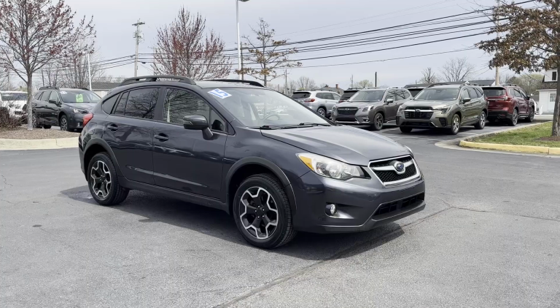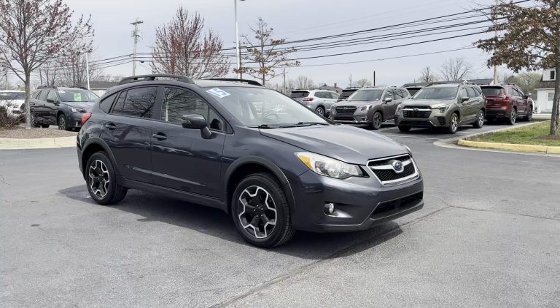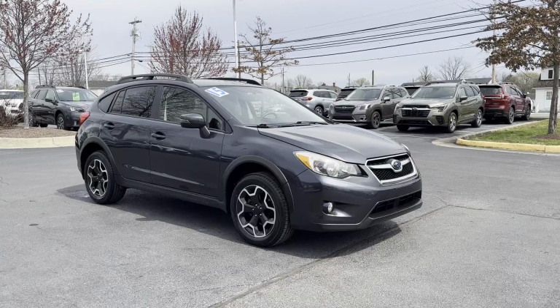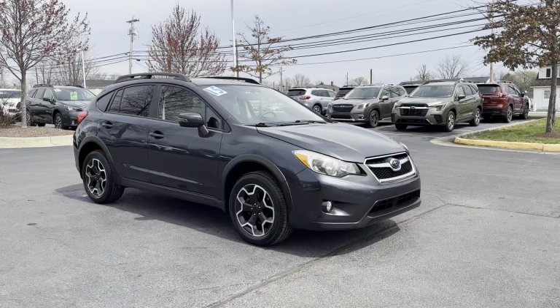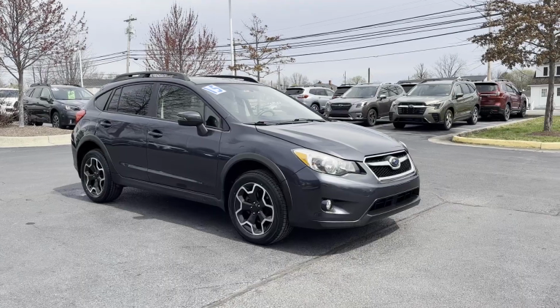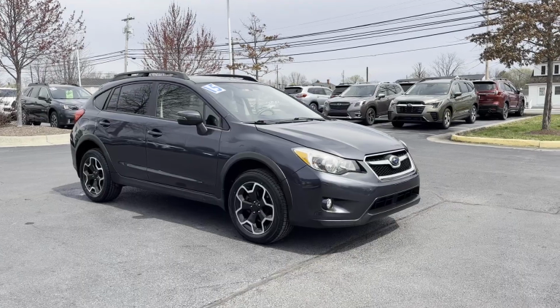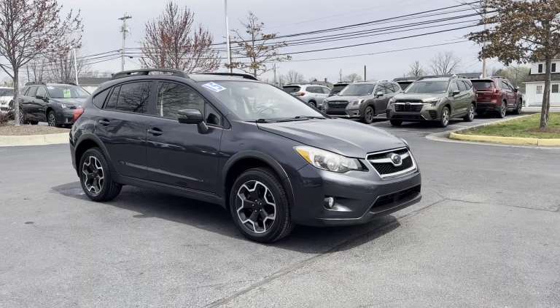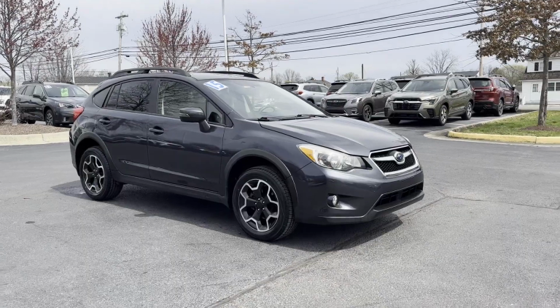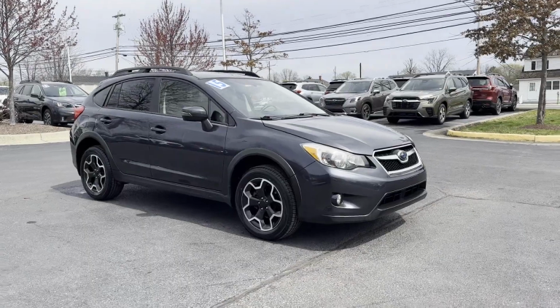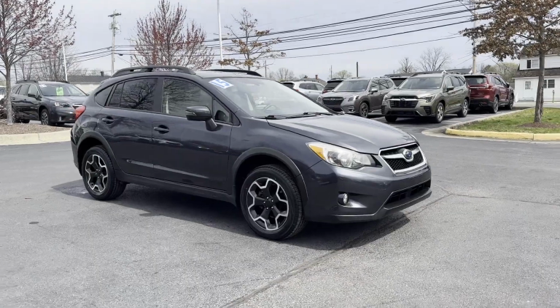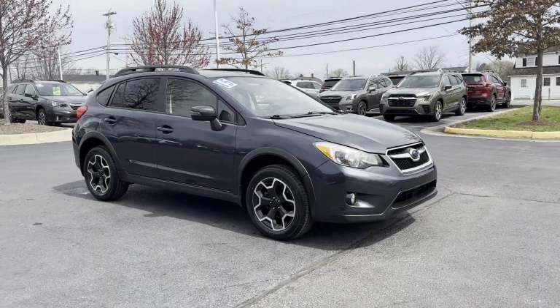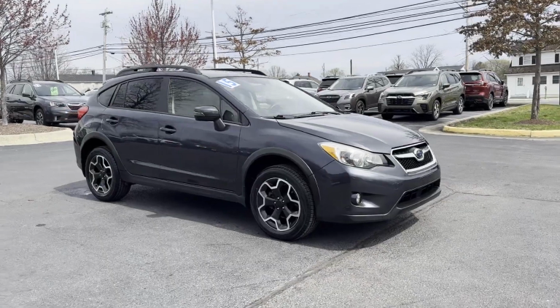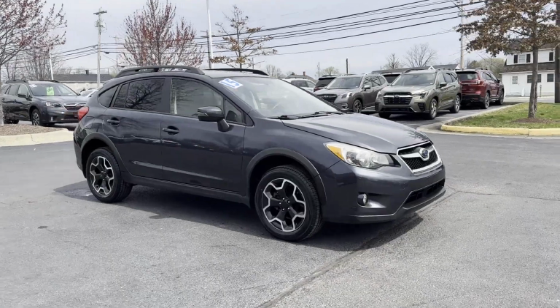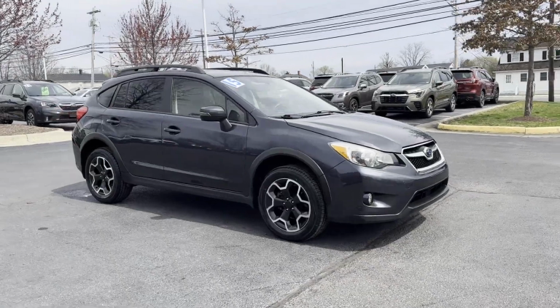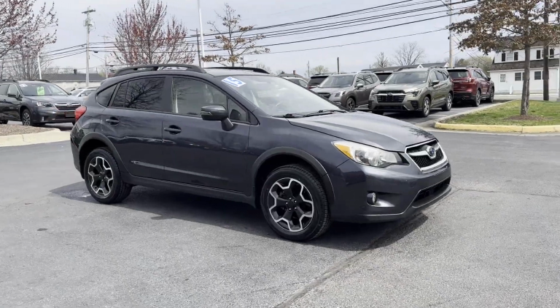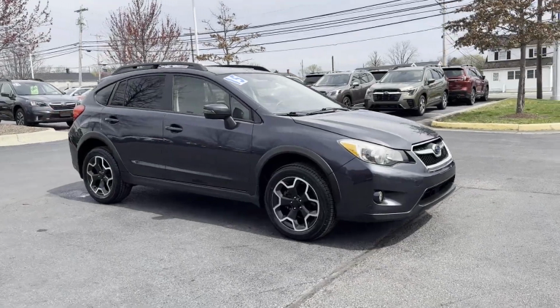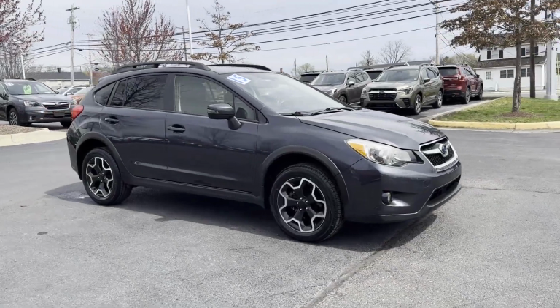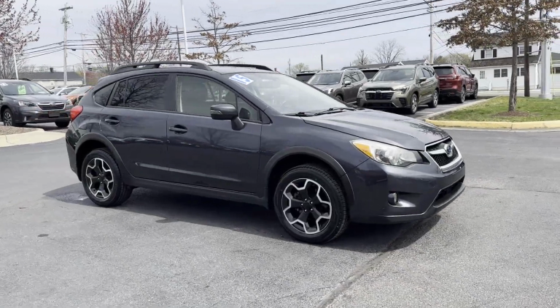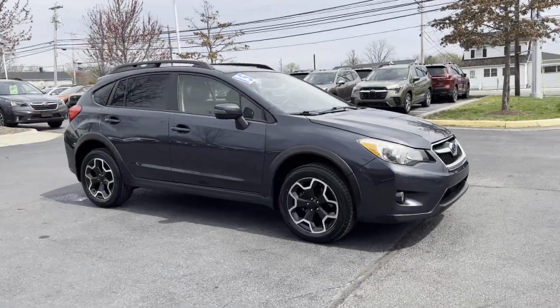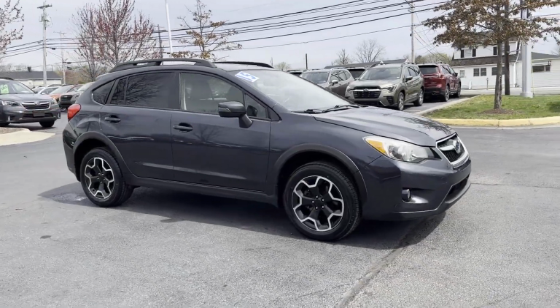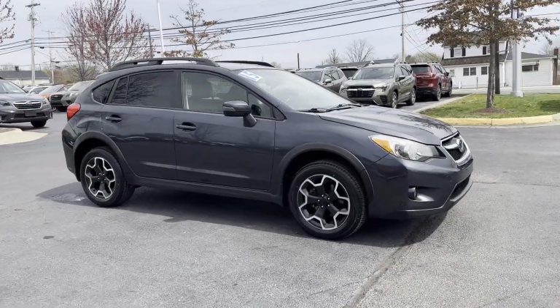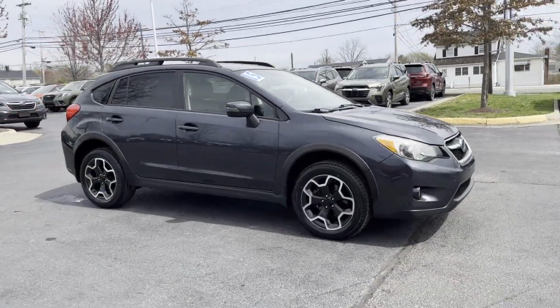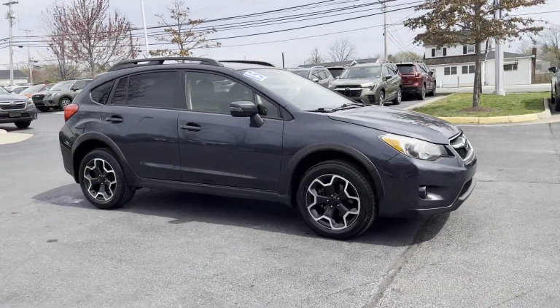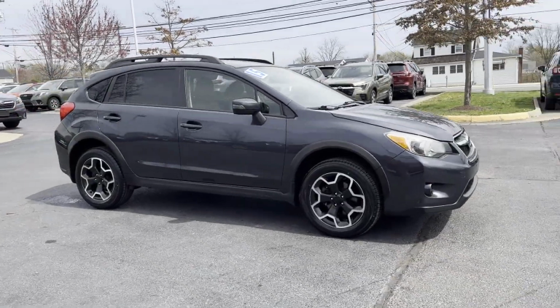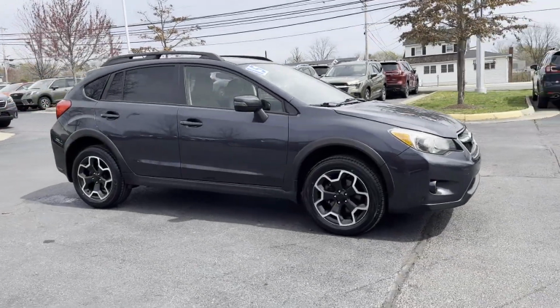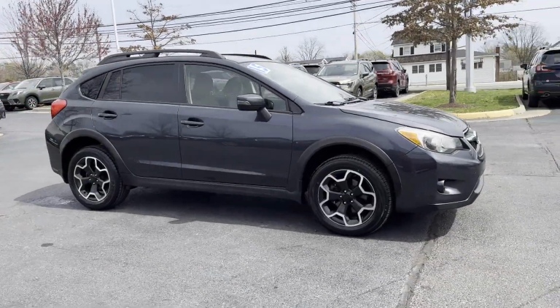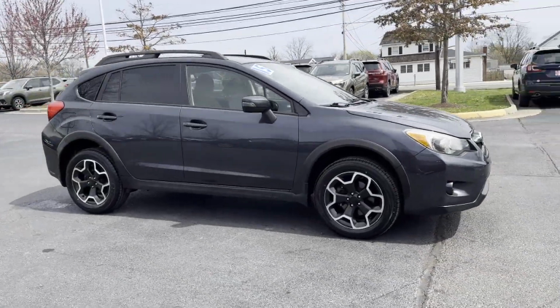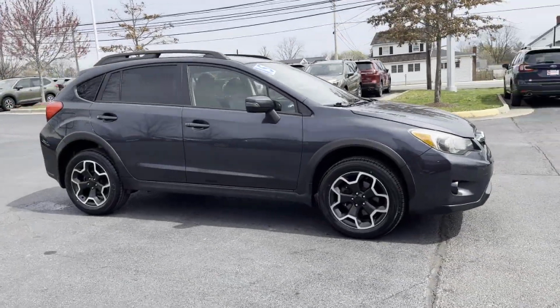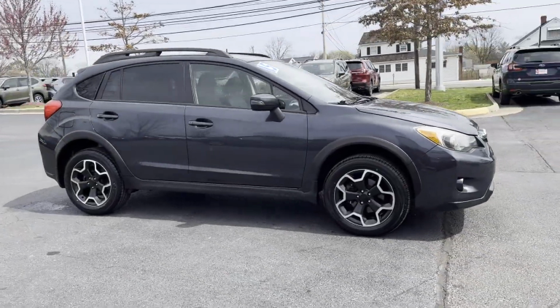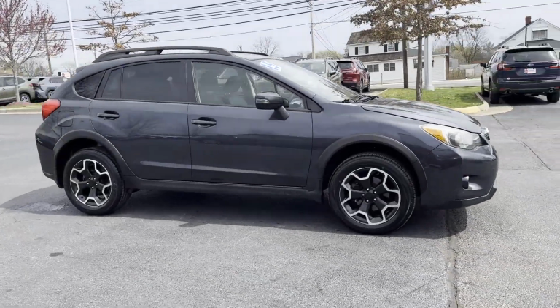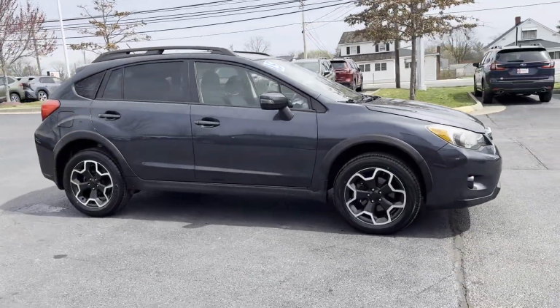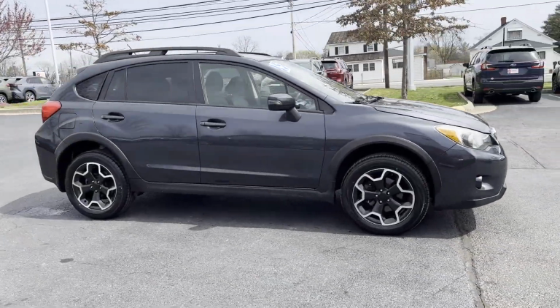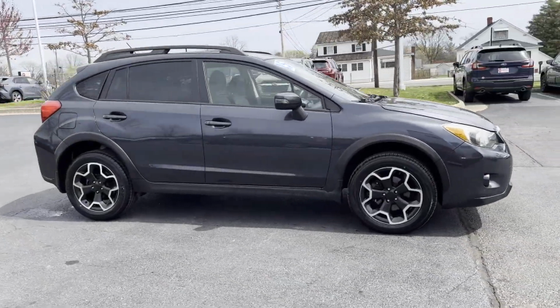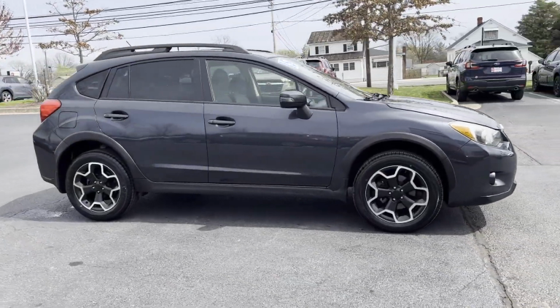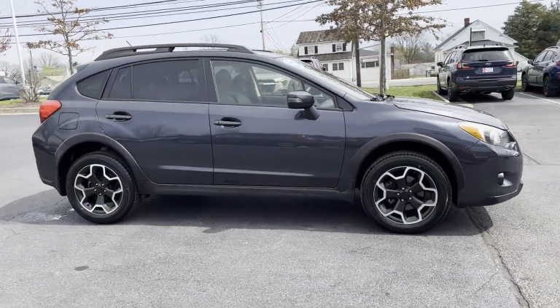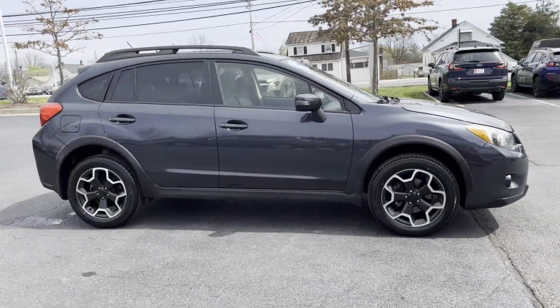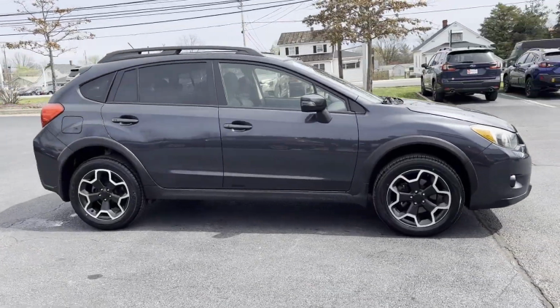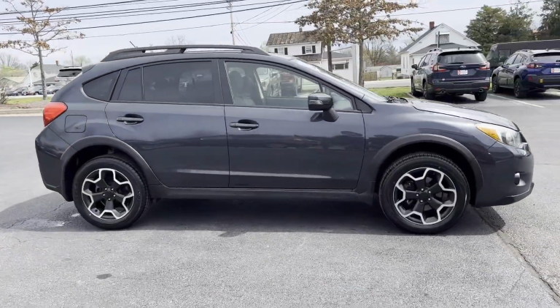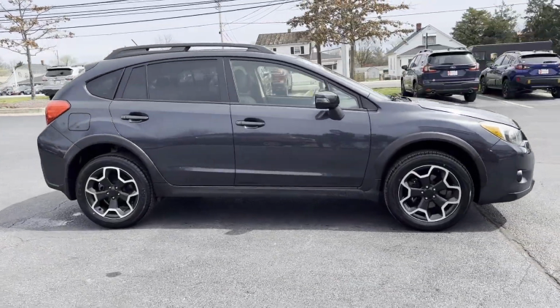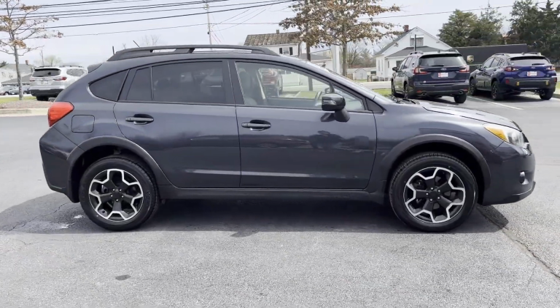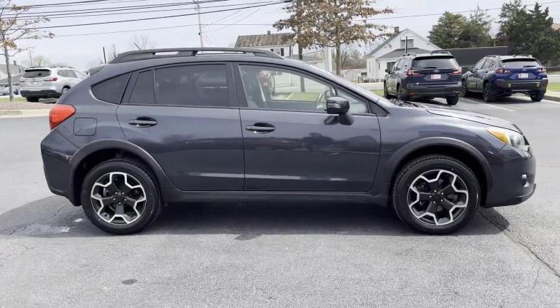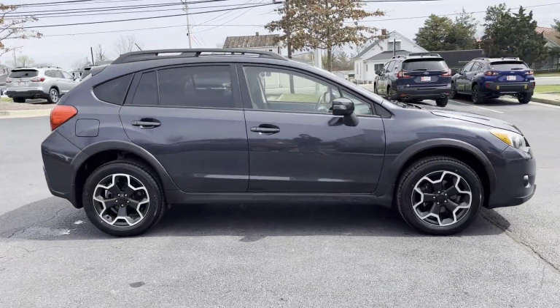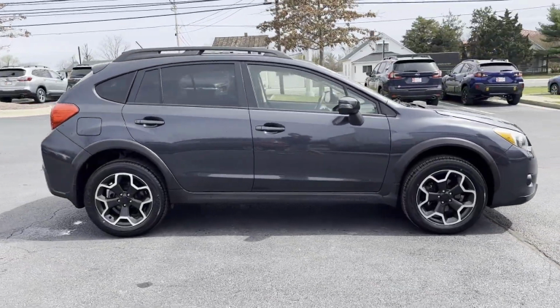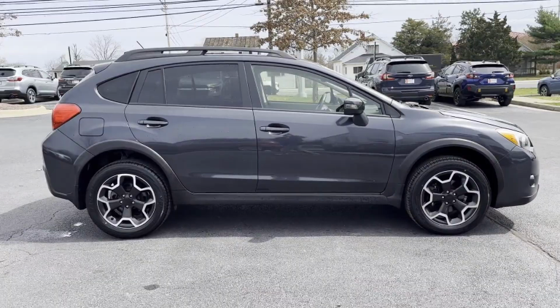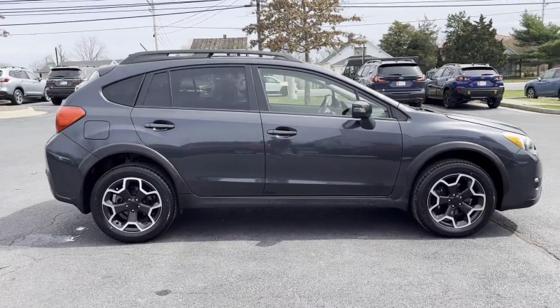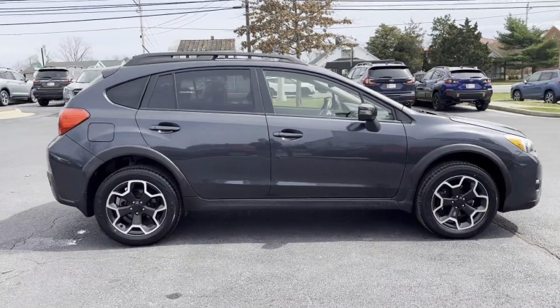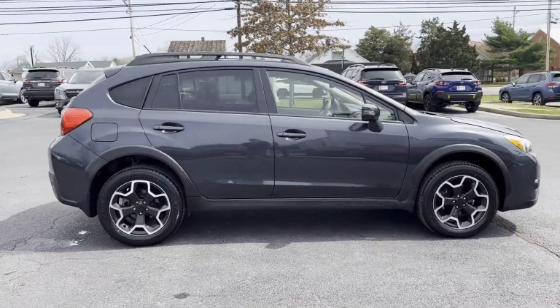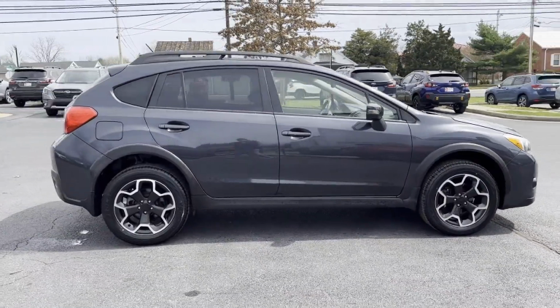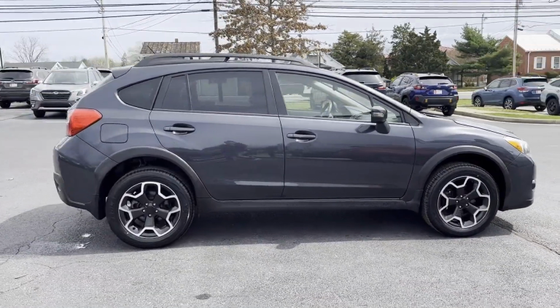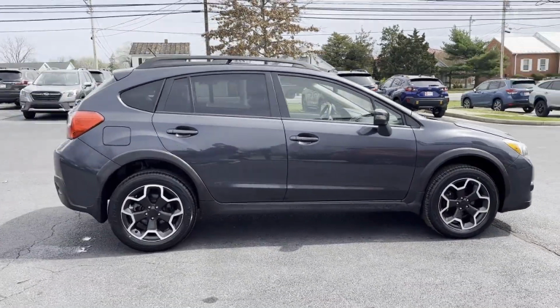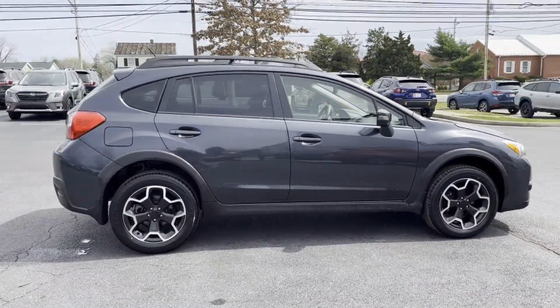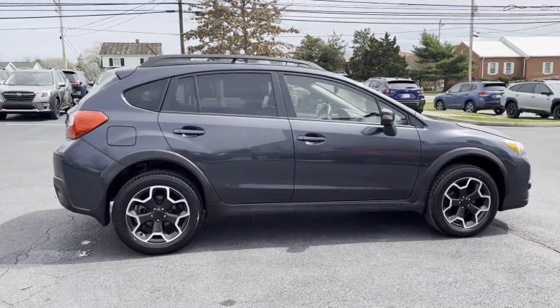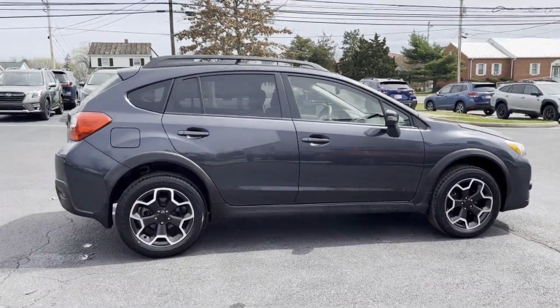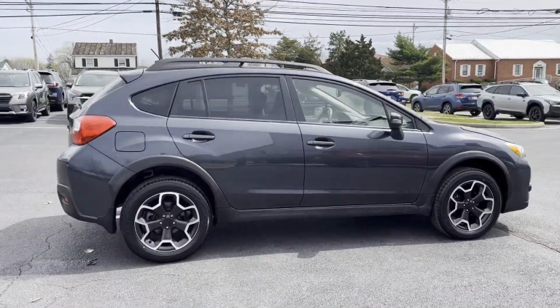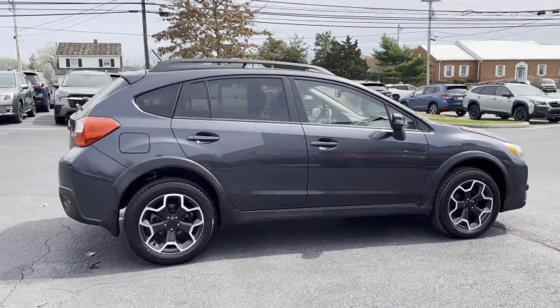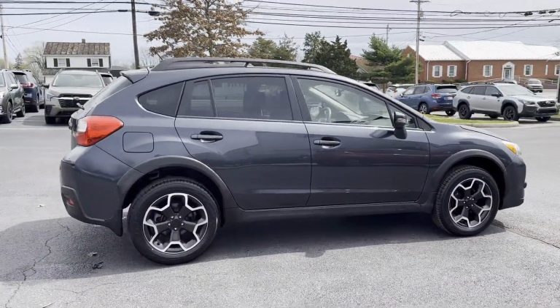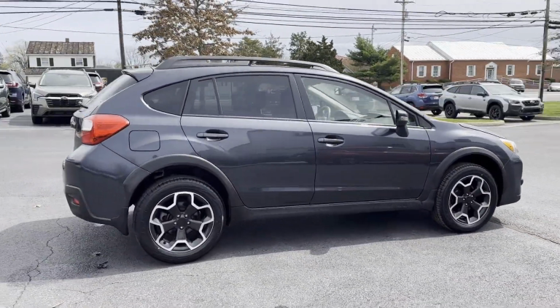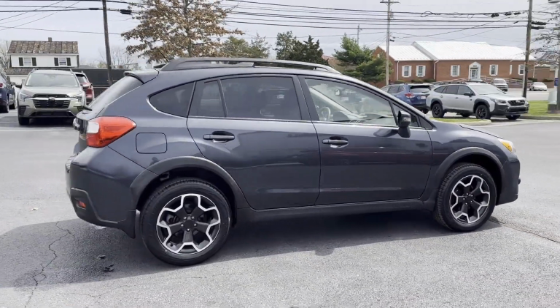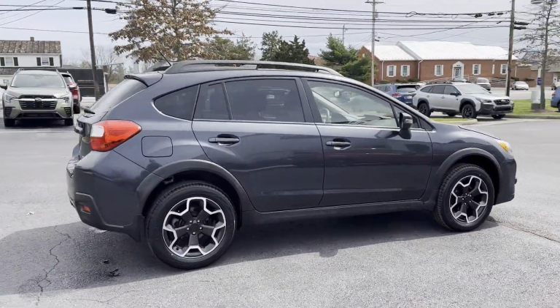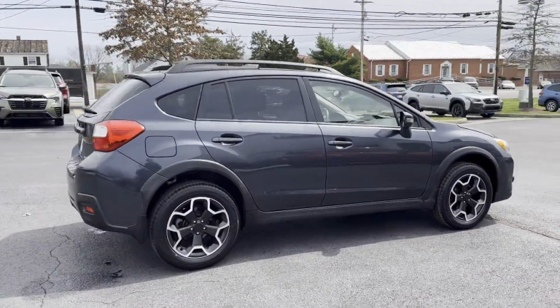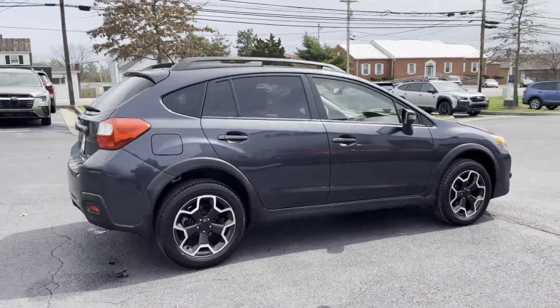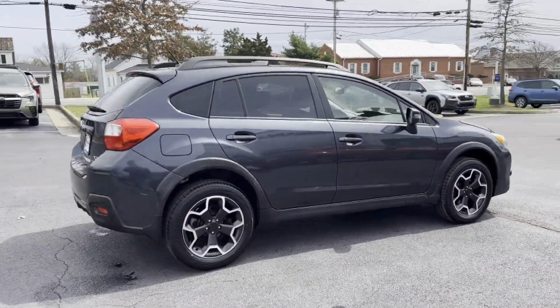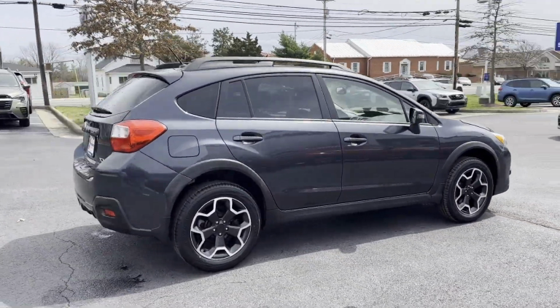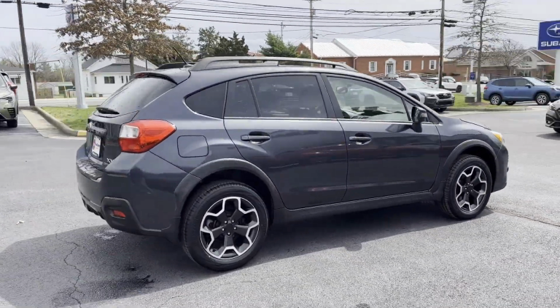2015 Subaru XV Crosstrek. This SUV offers space as well as power and performance.